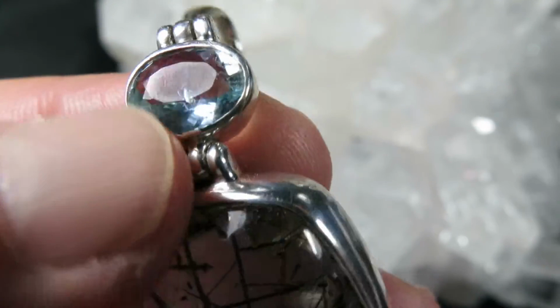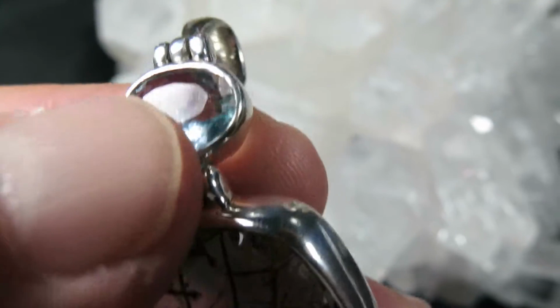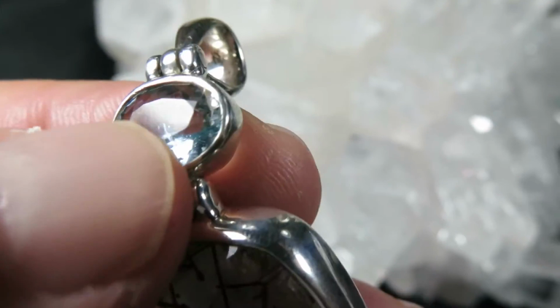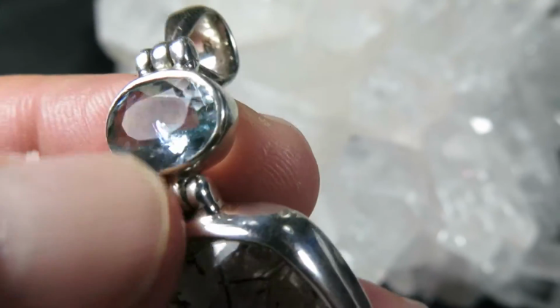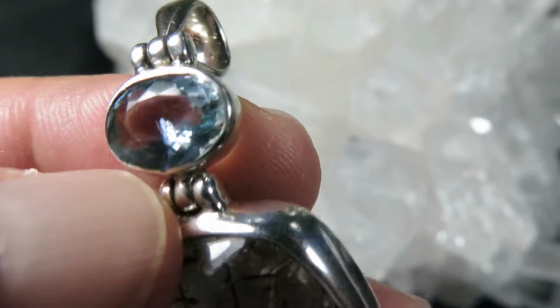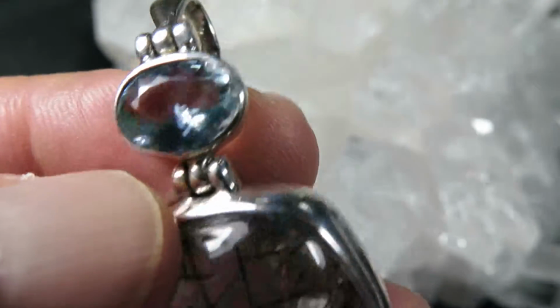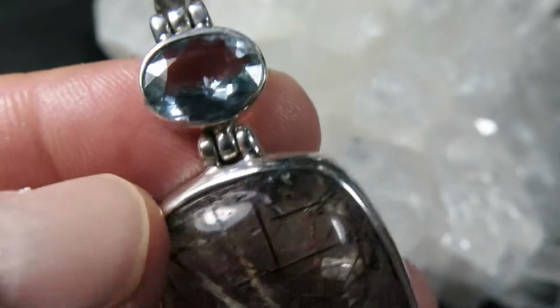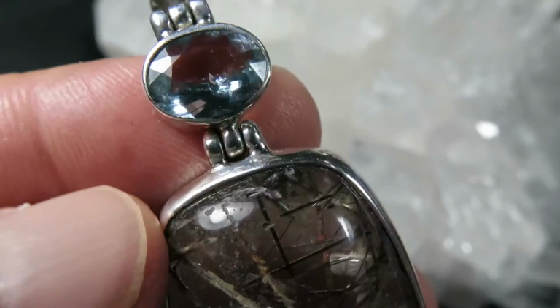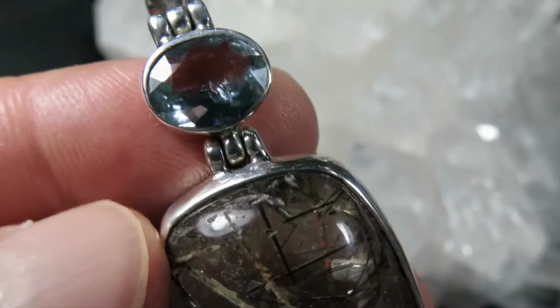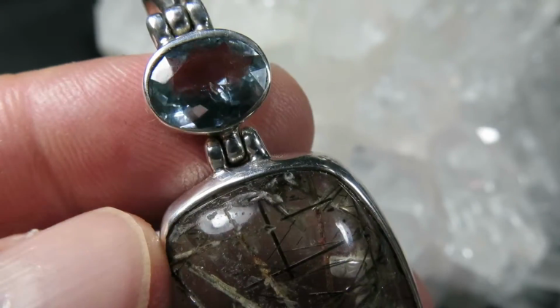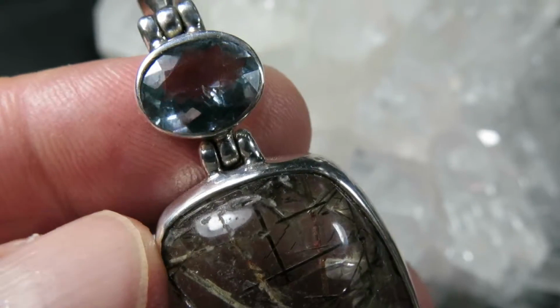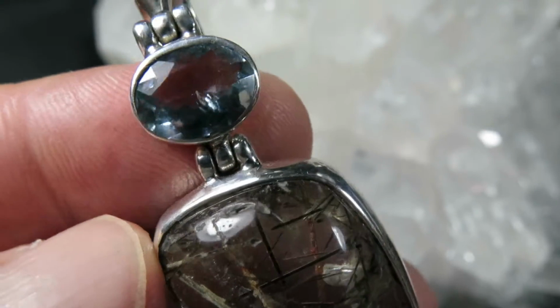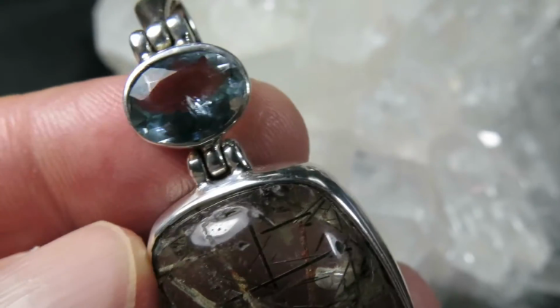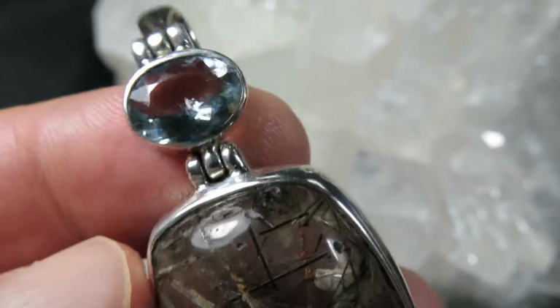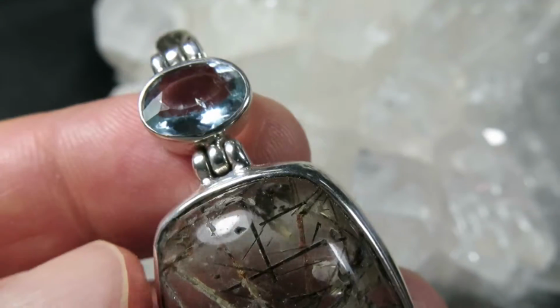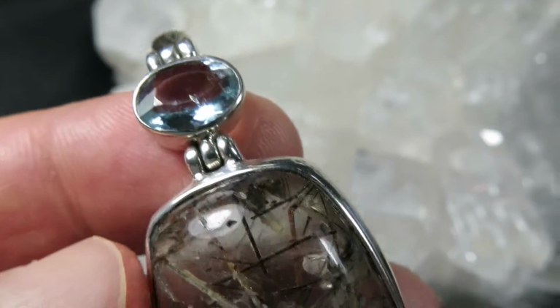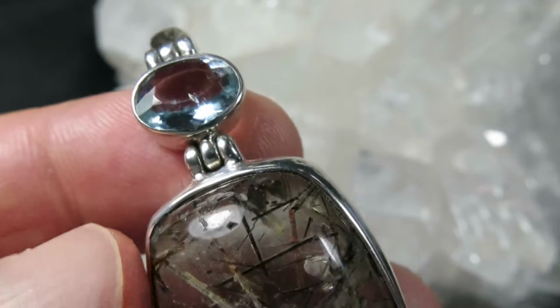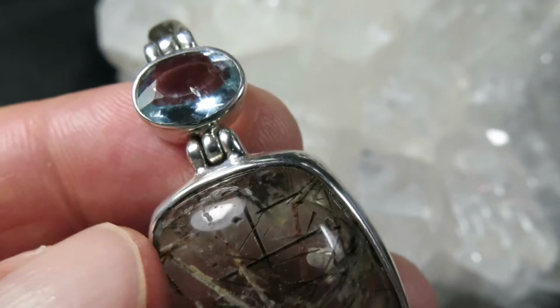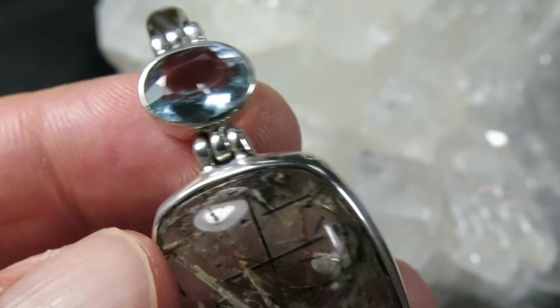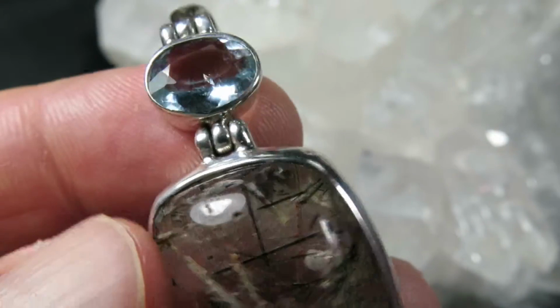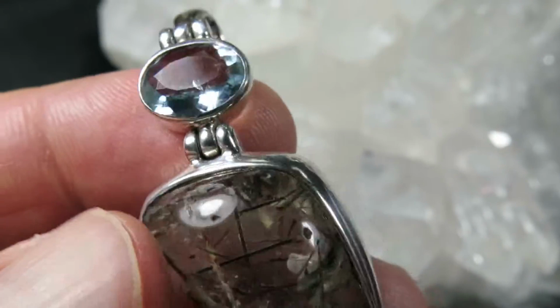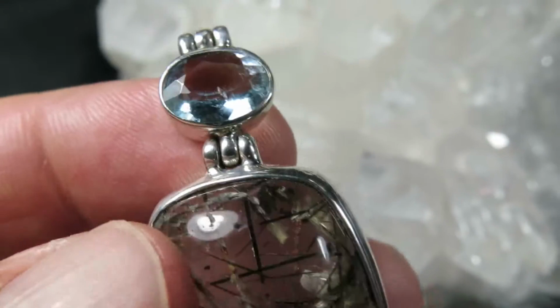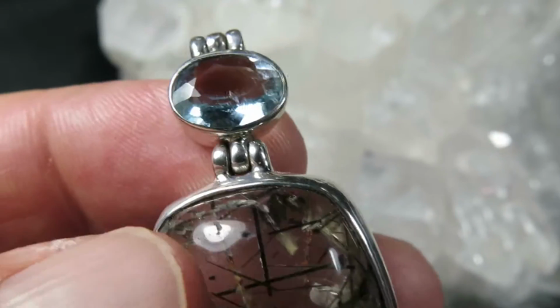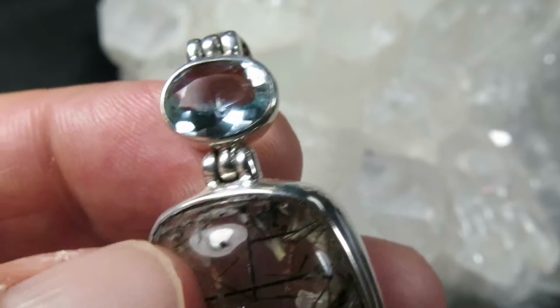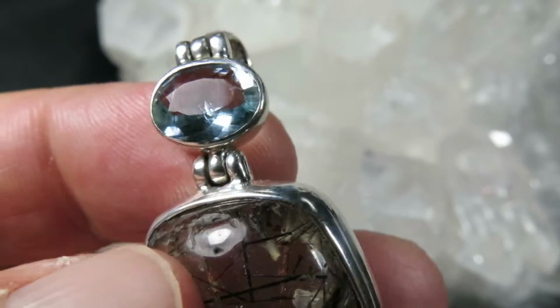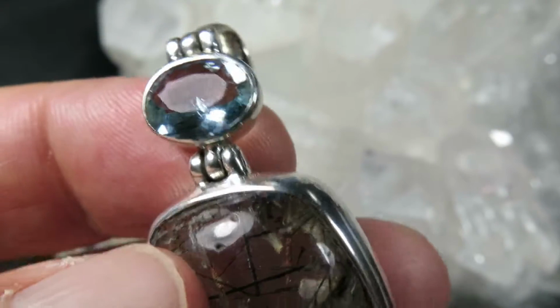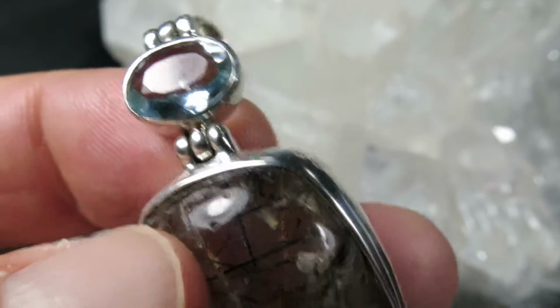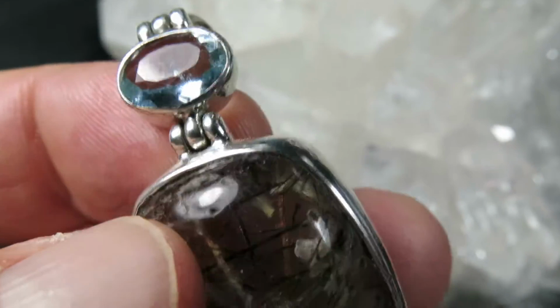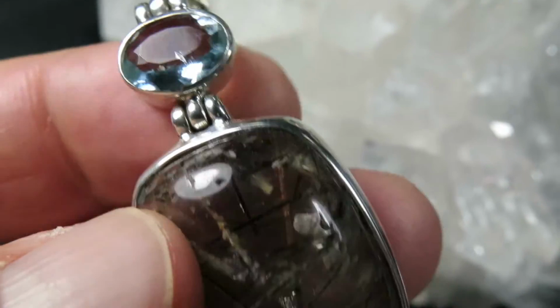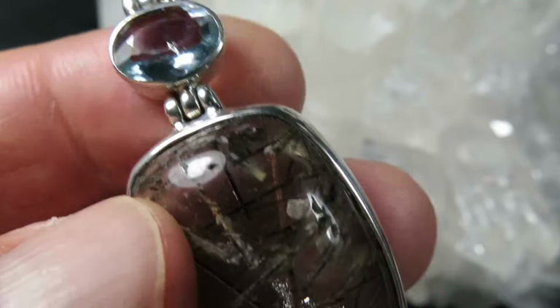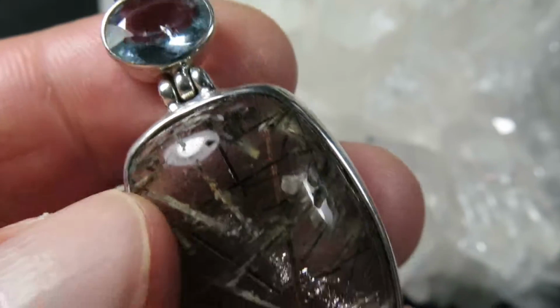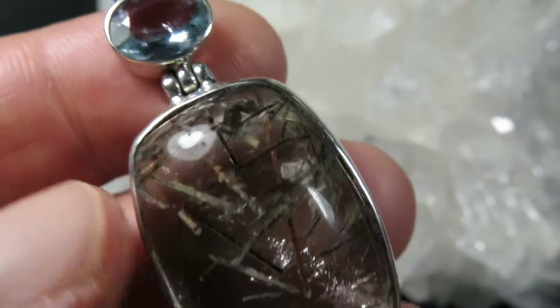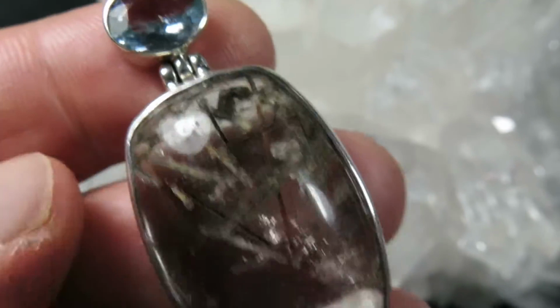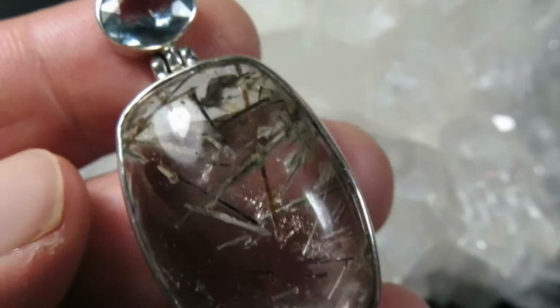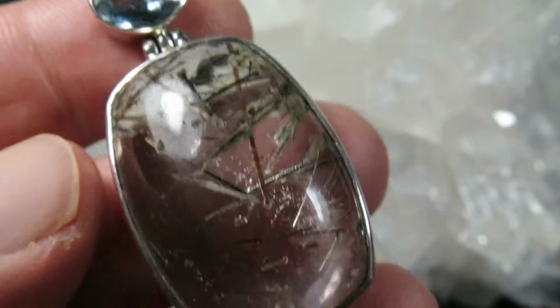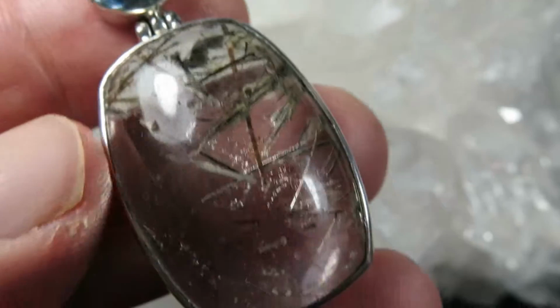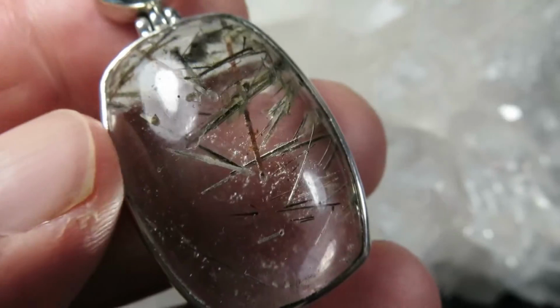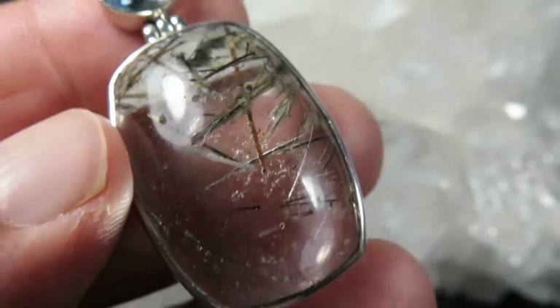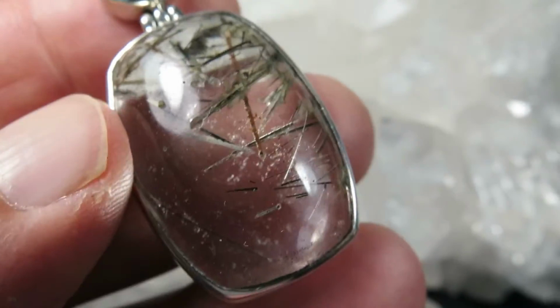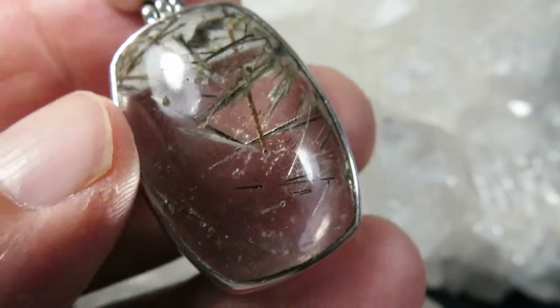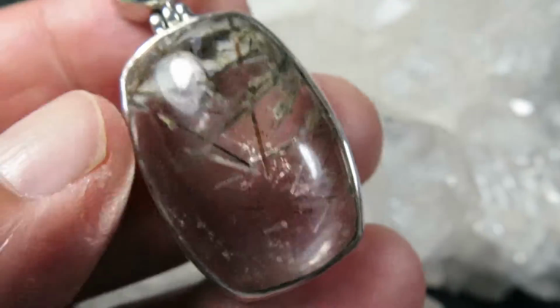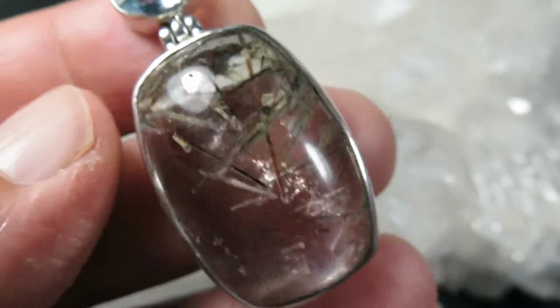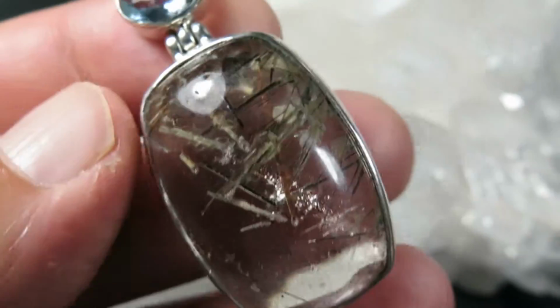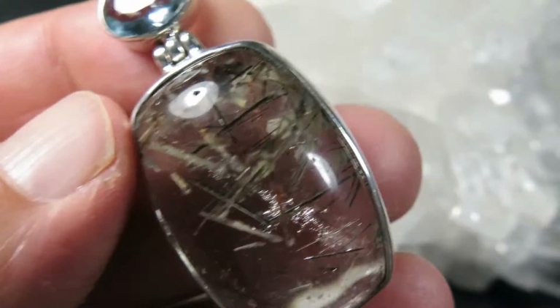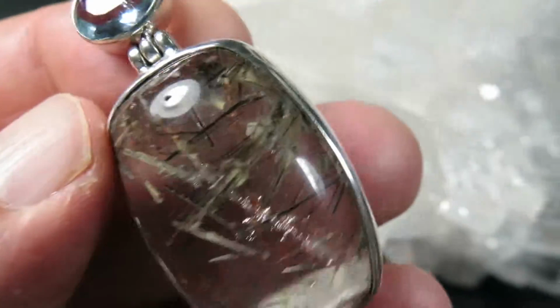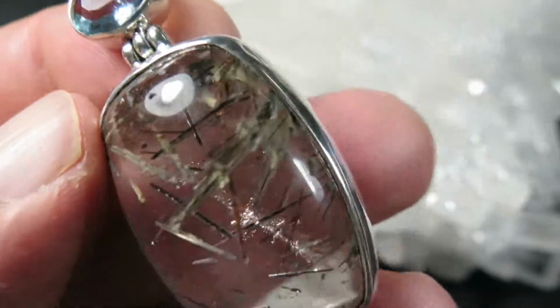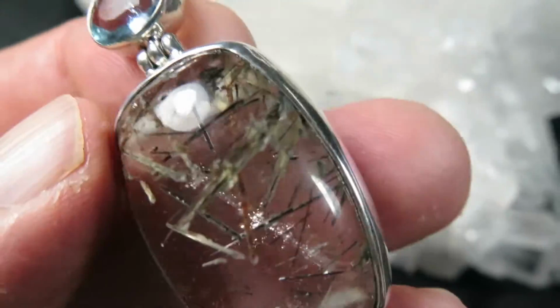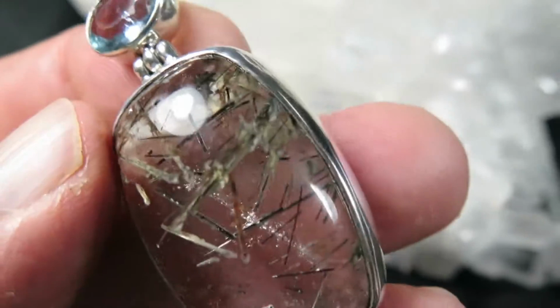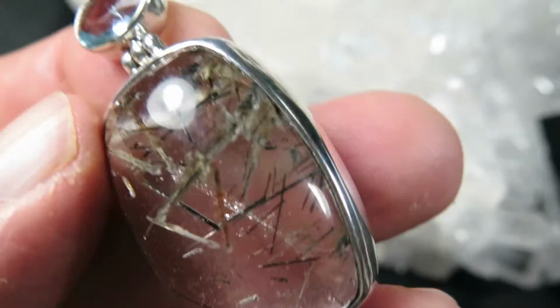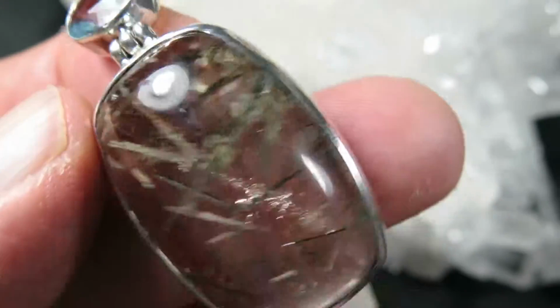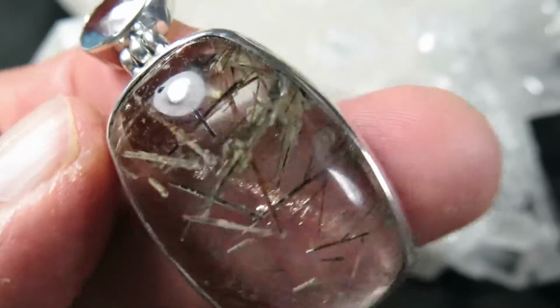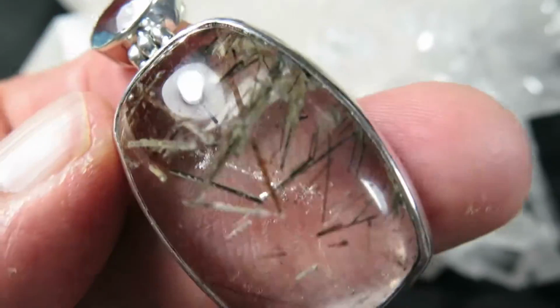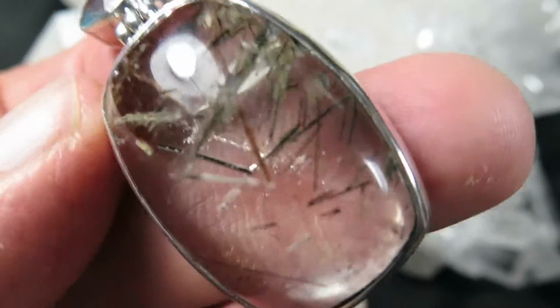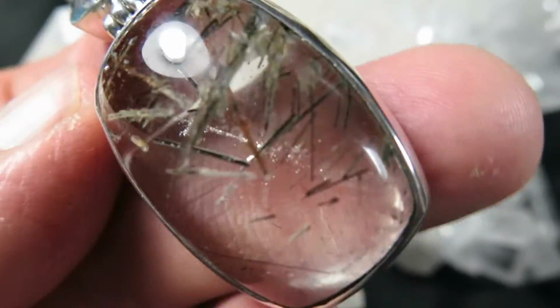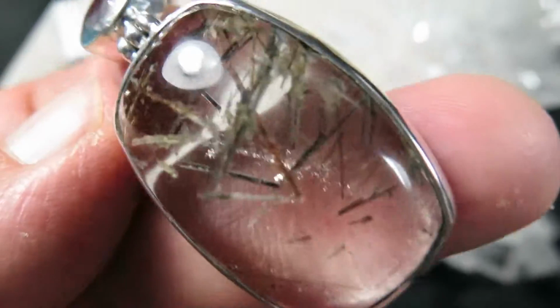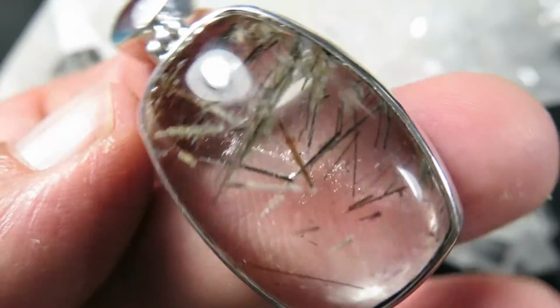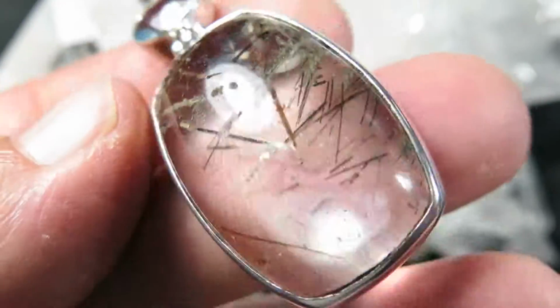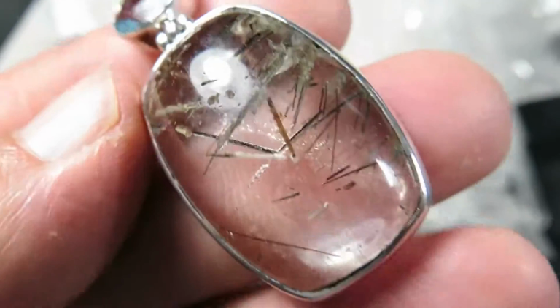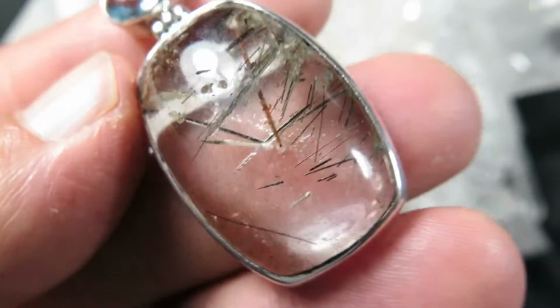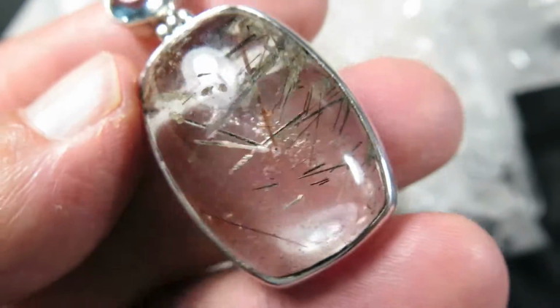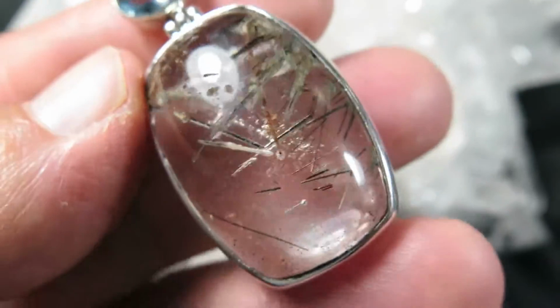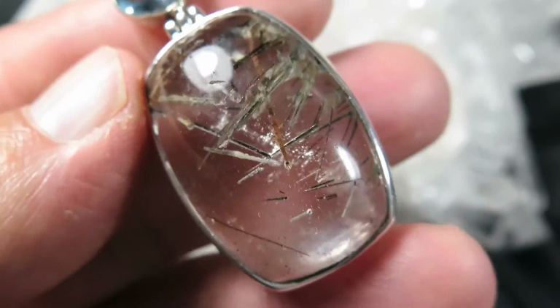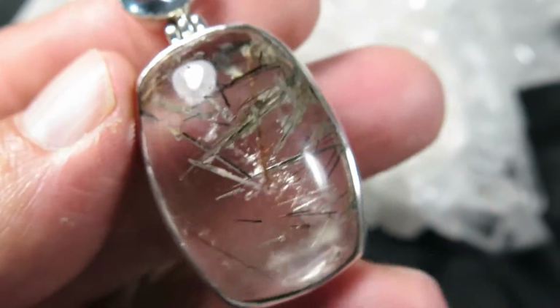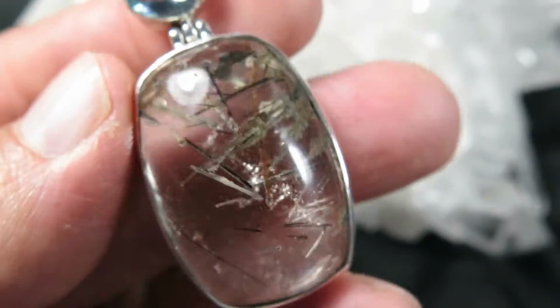Excellent stone. It's a beautiful aquamarine, faceted. Both stones from Brazil.